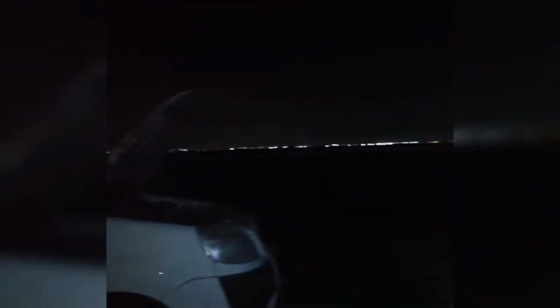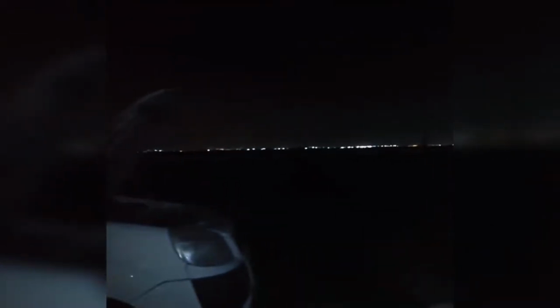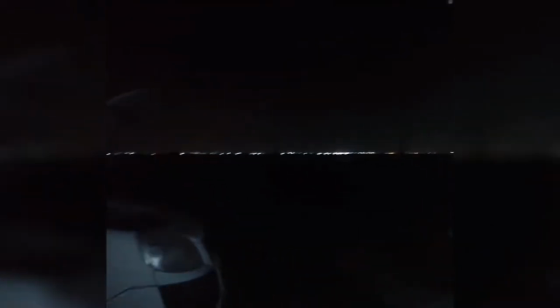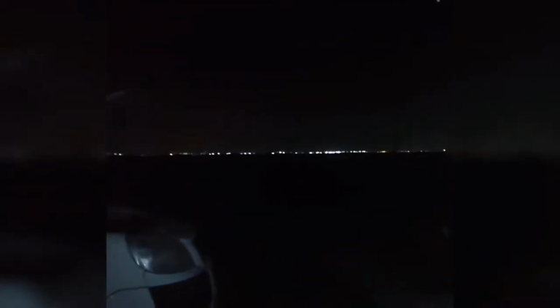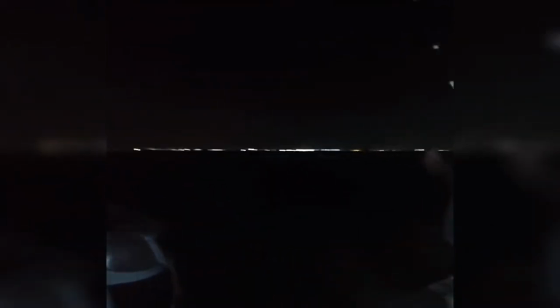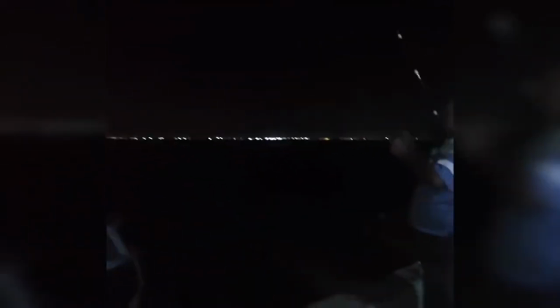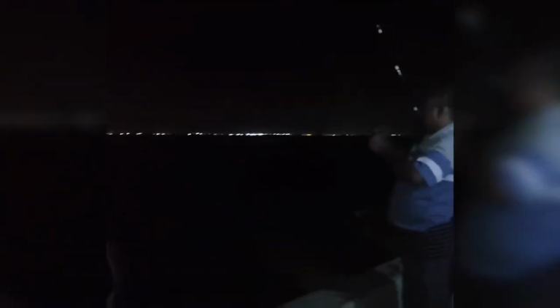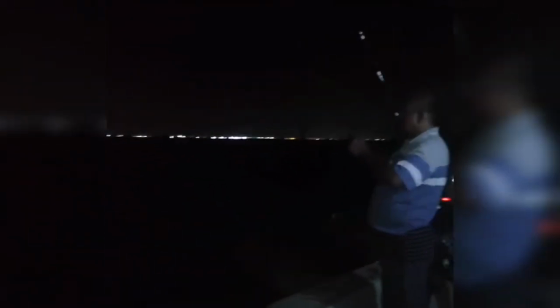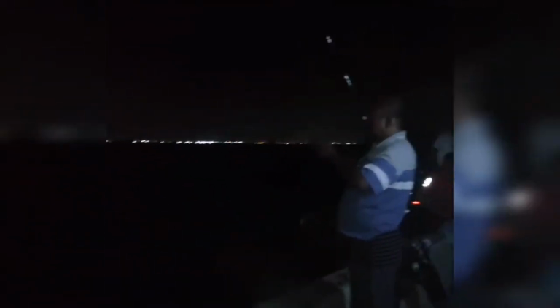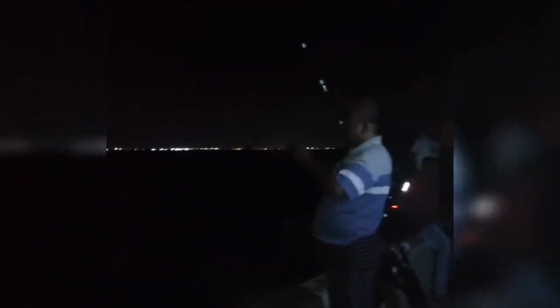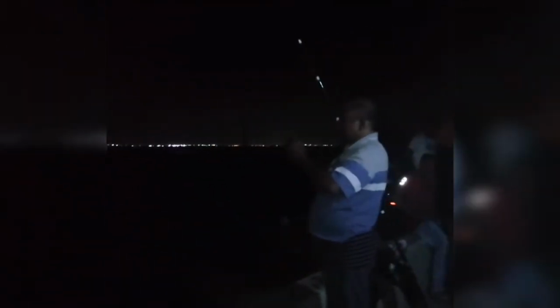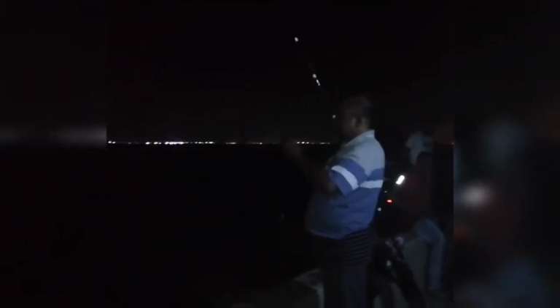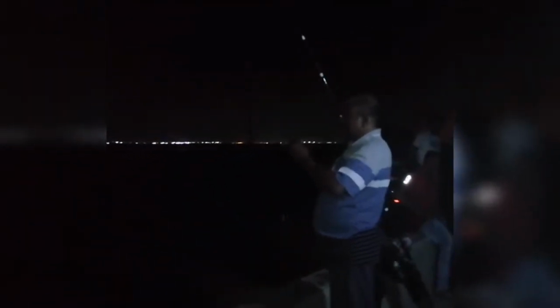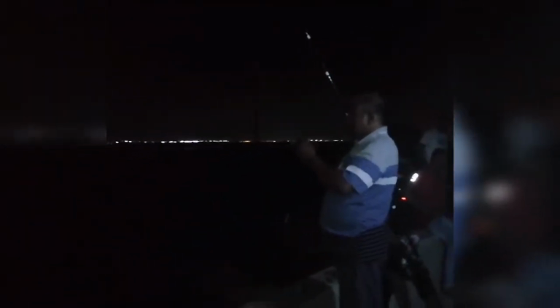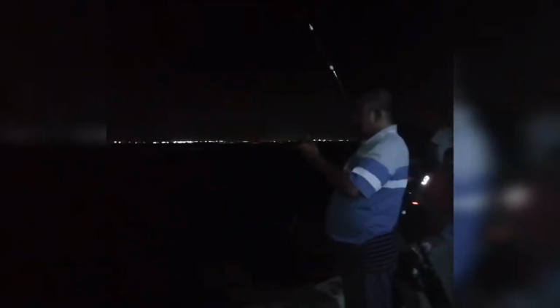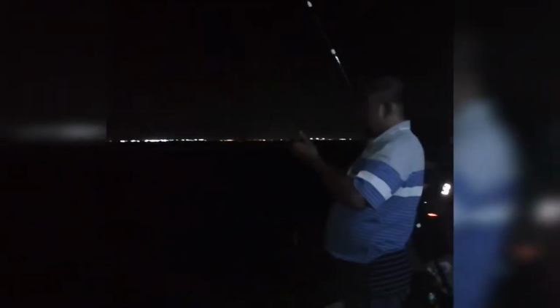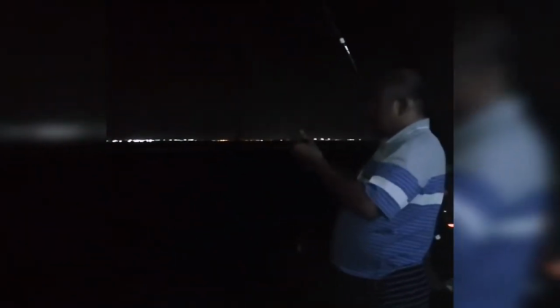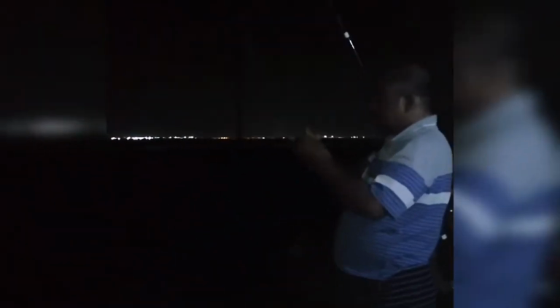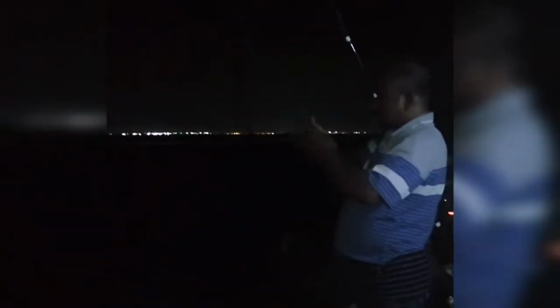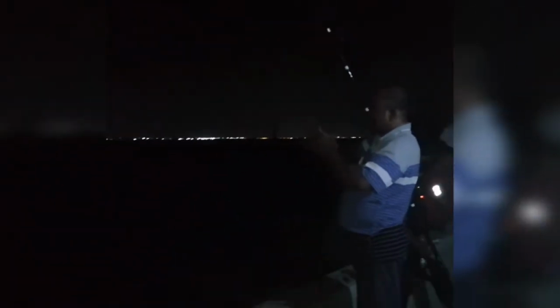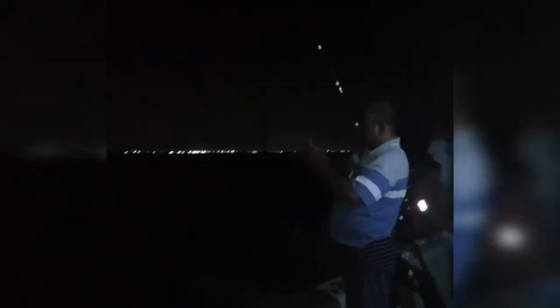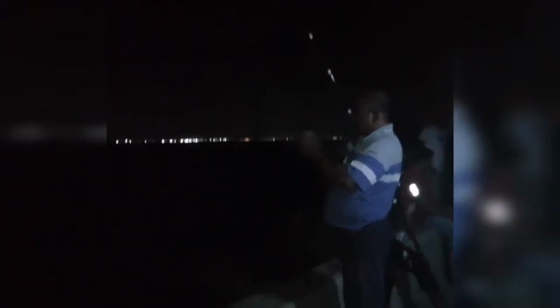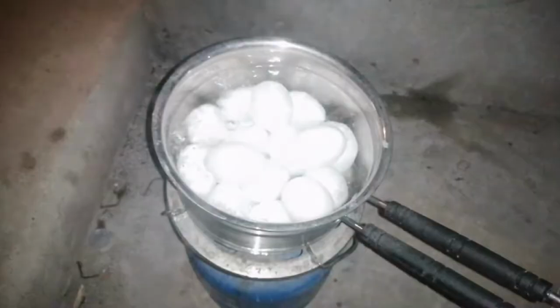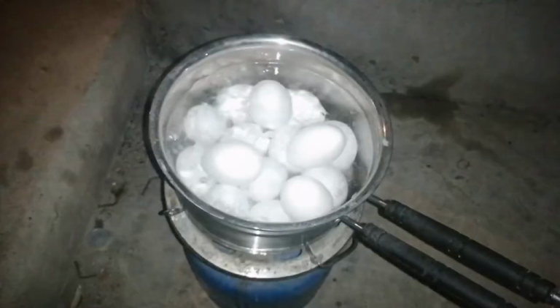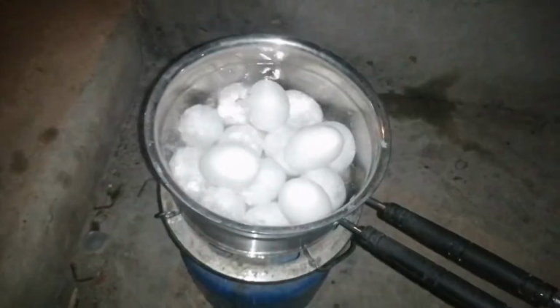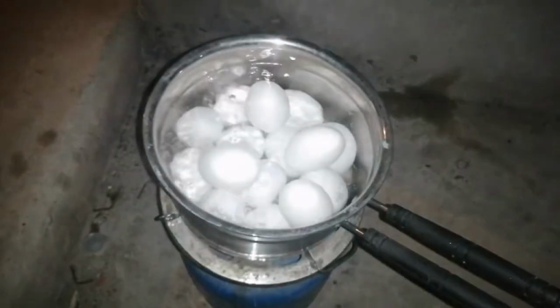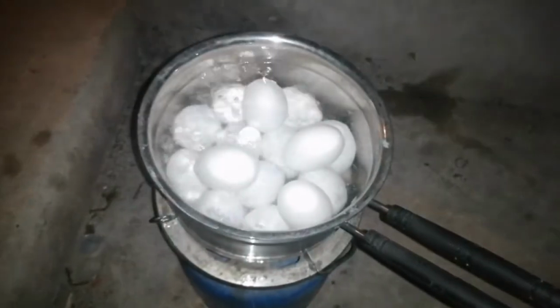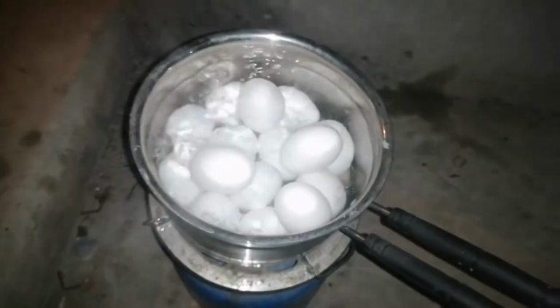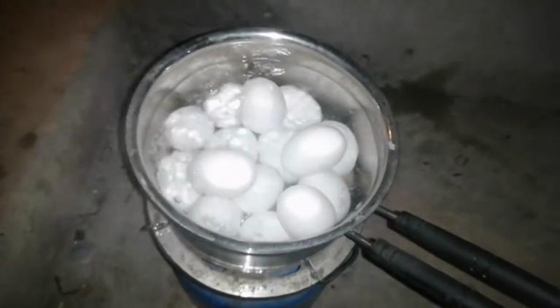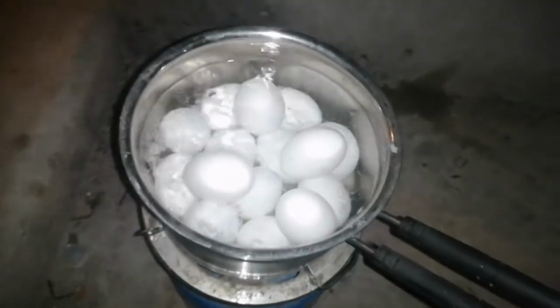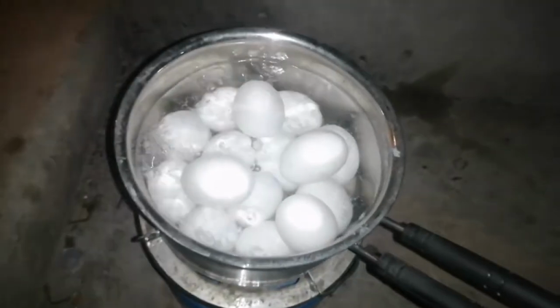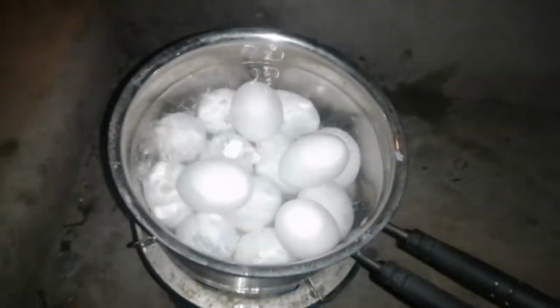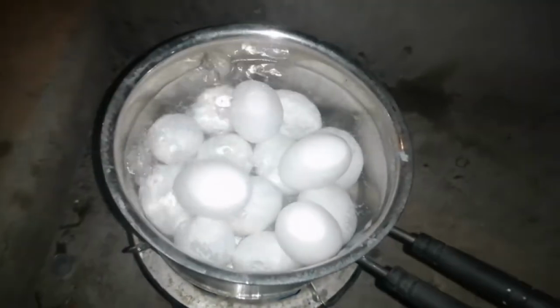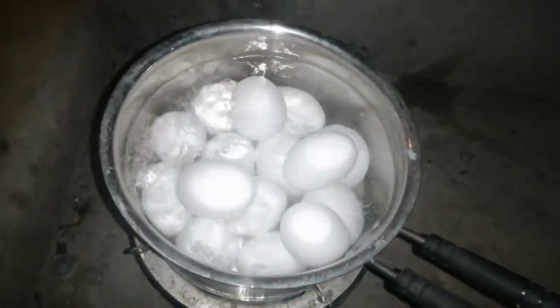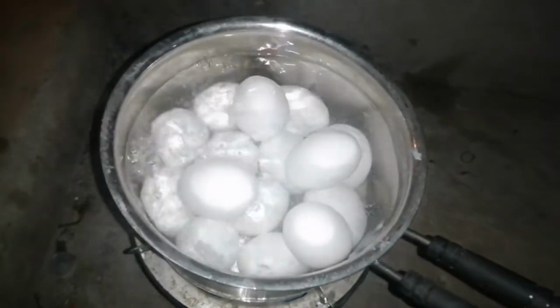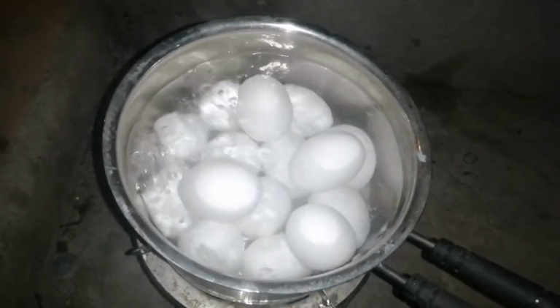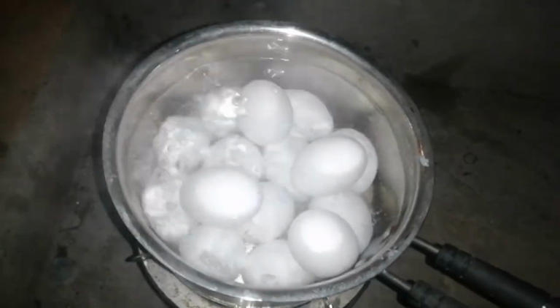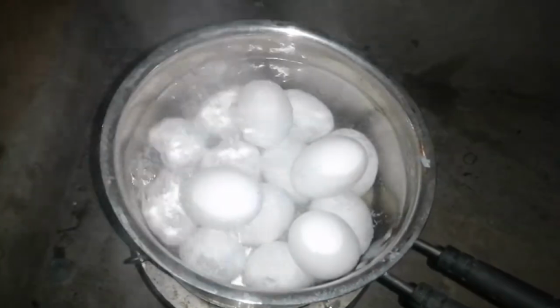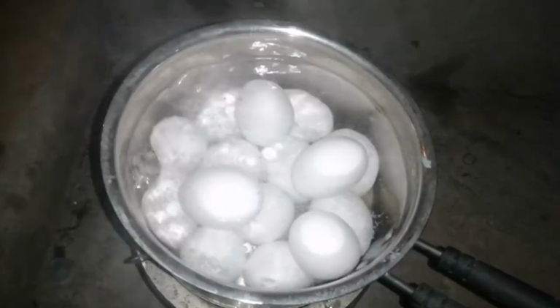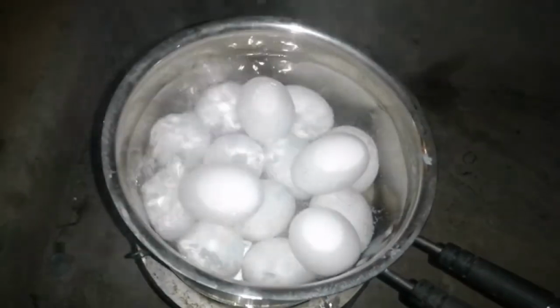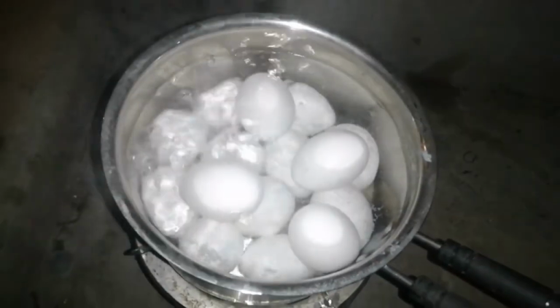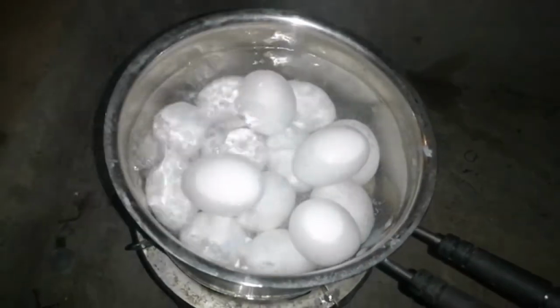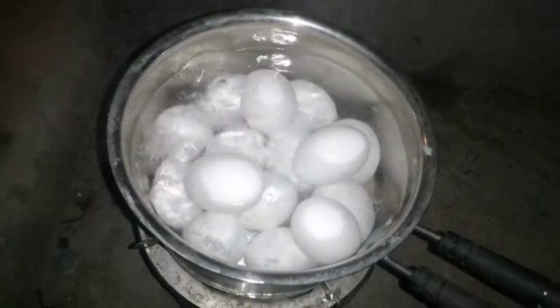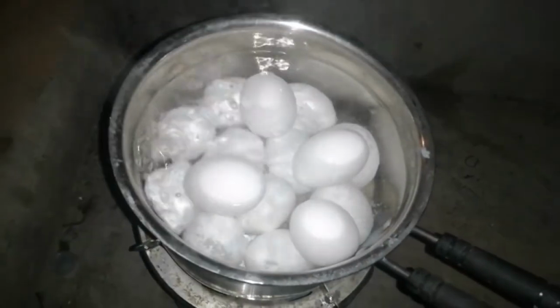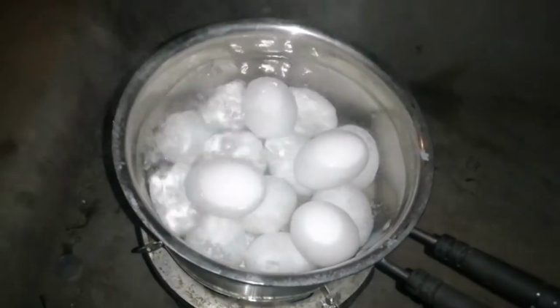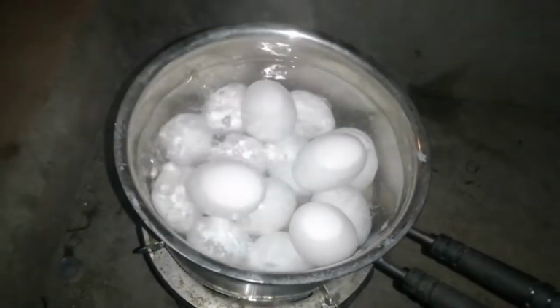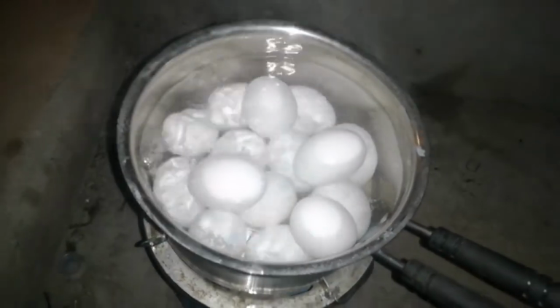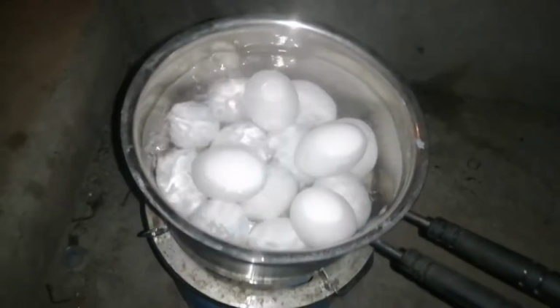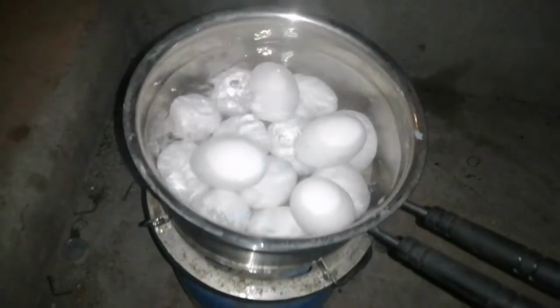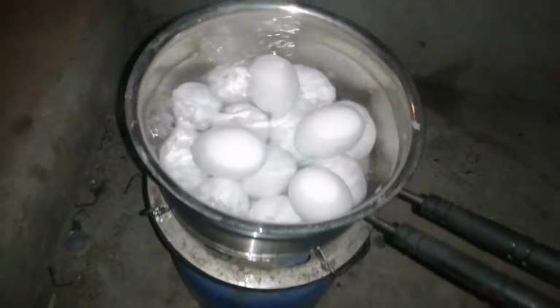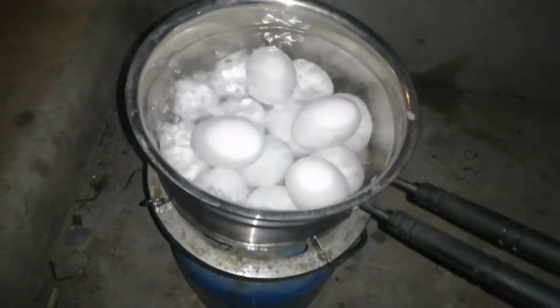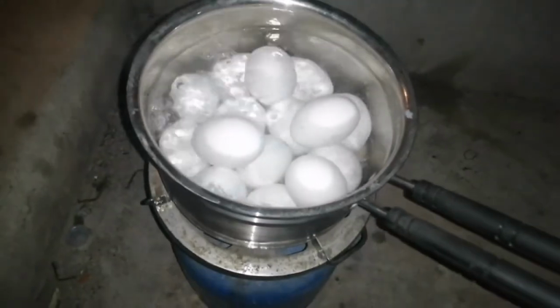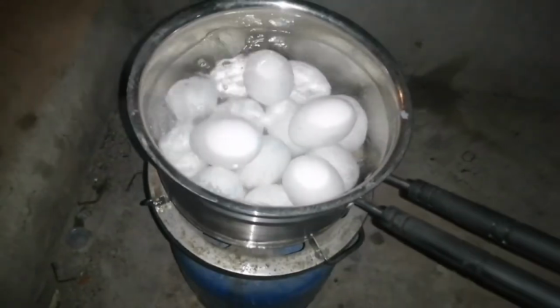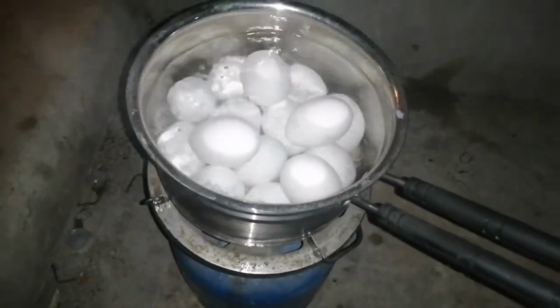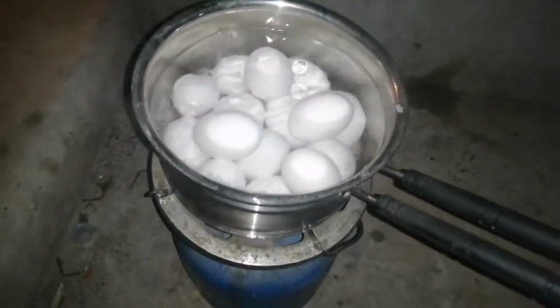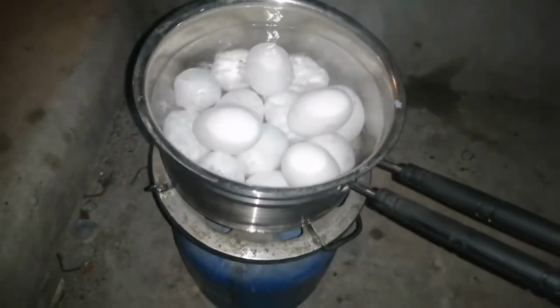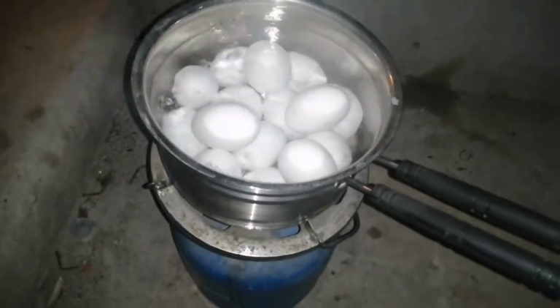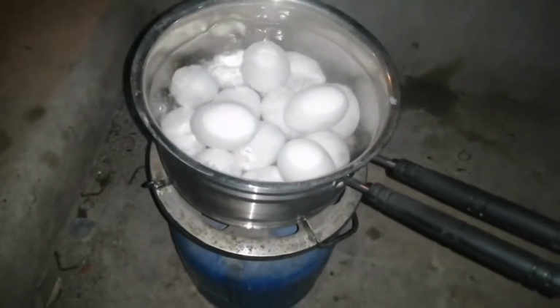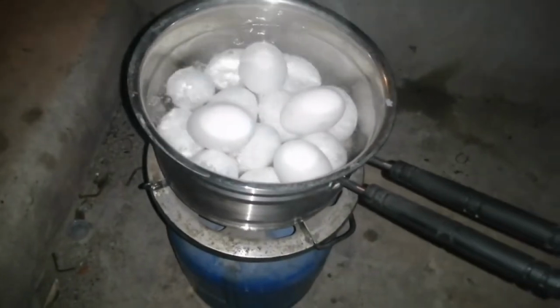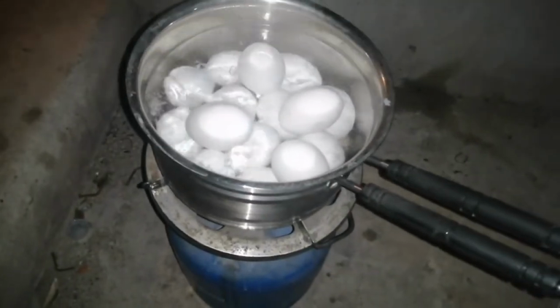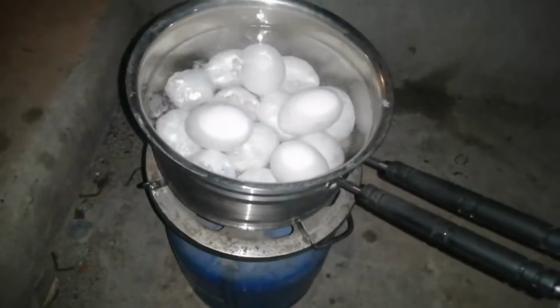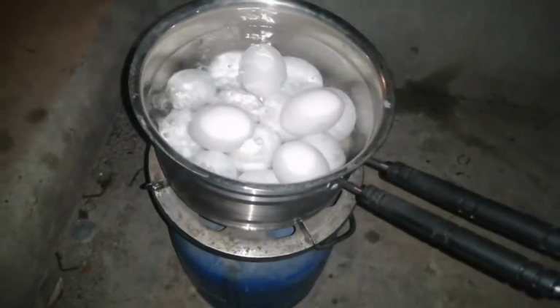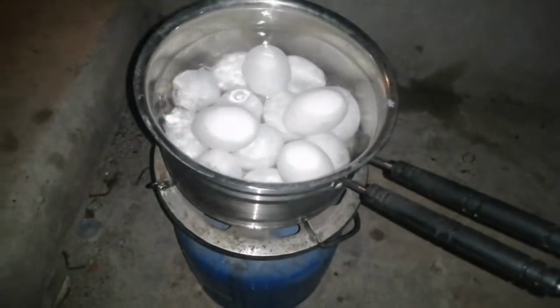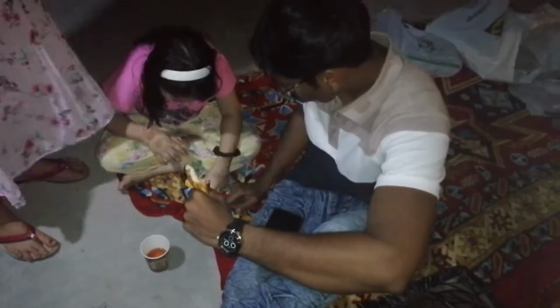We are going to get a light, zoom, and gas. We are going to get an egg boil.